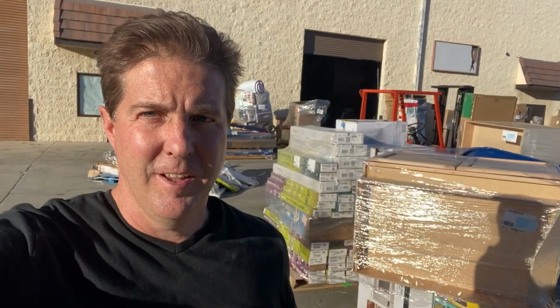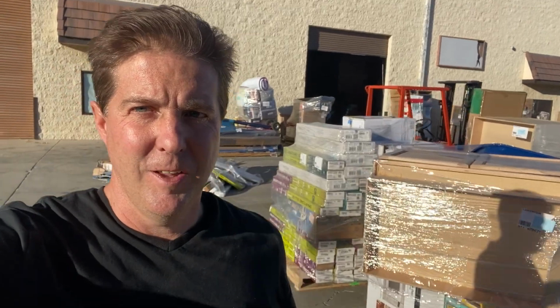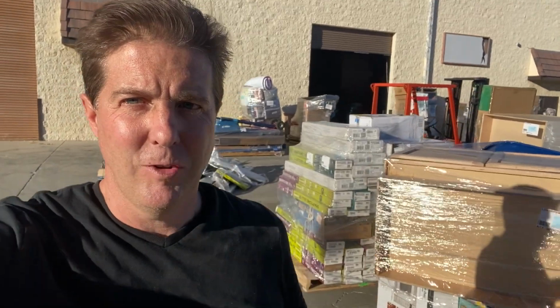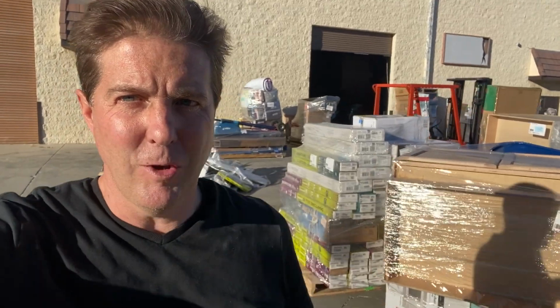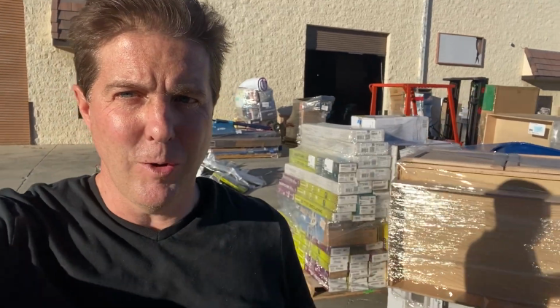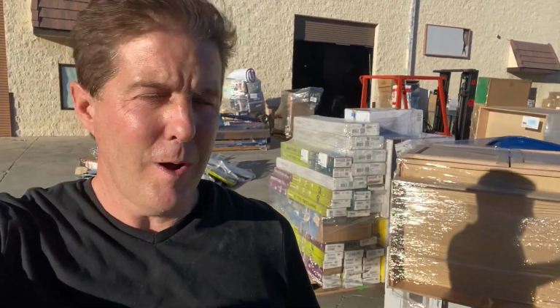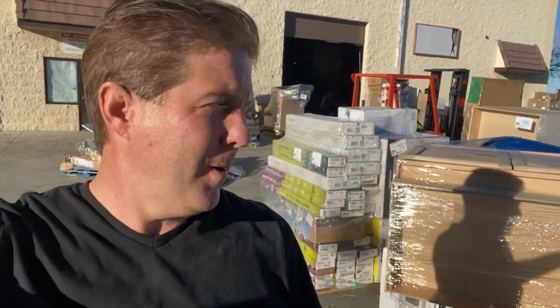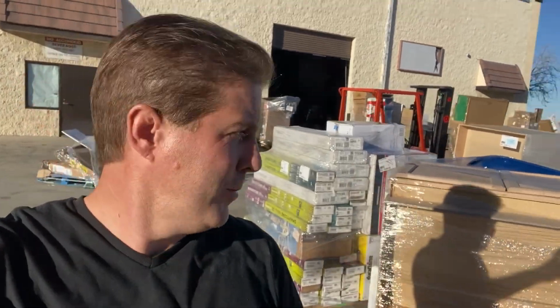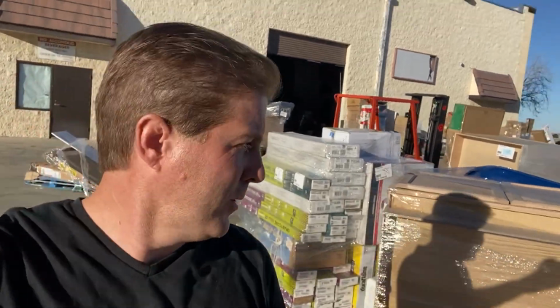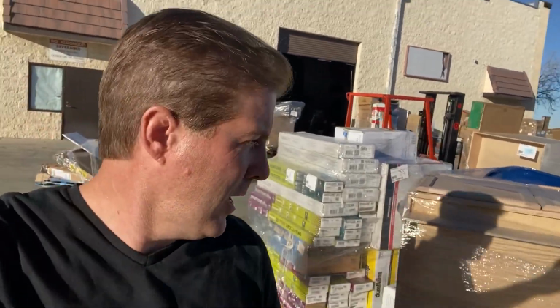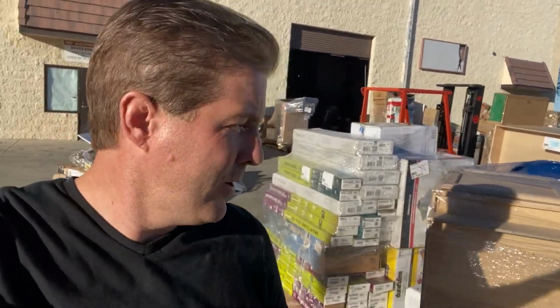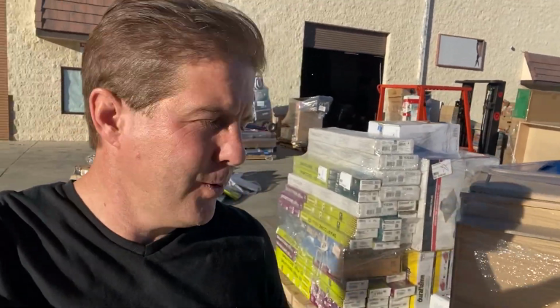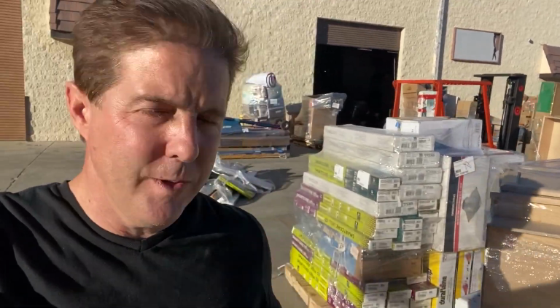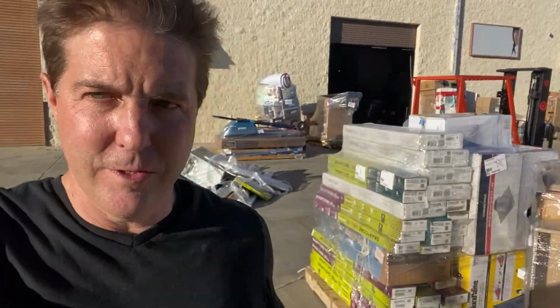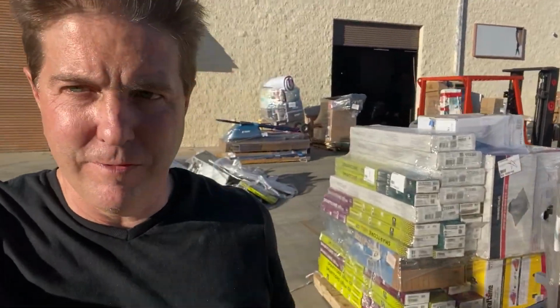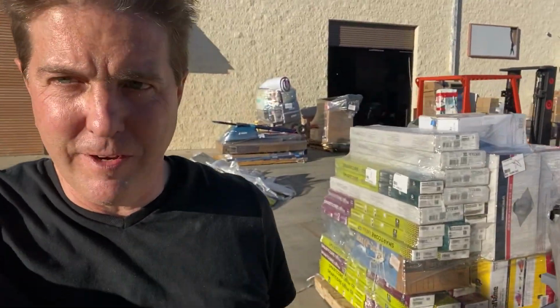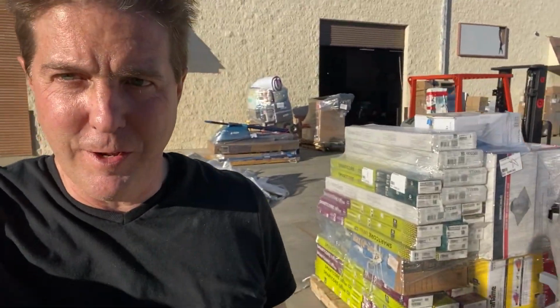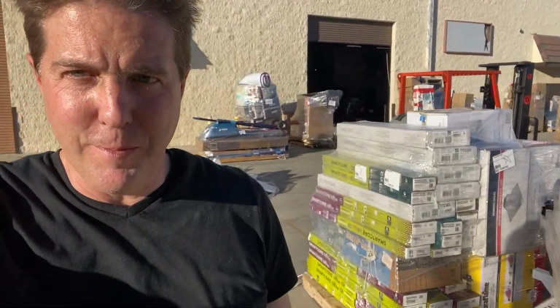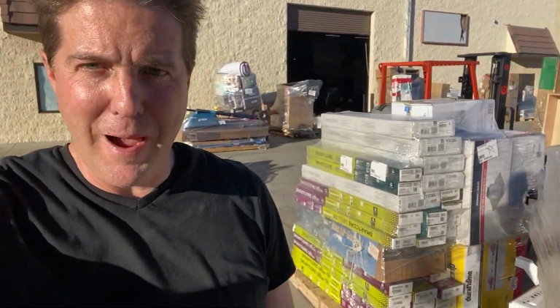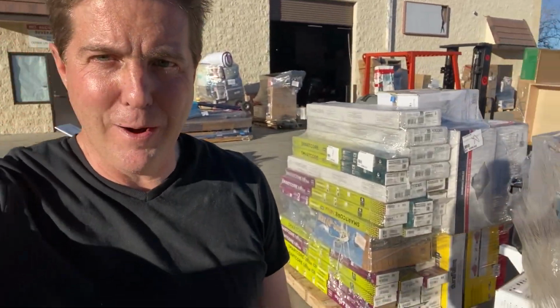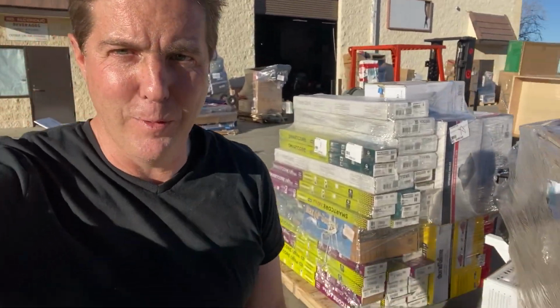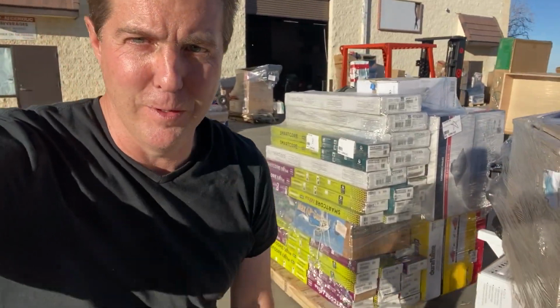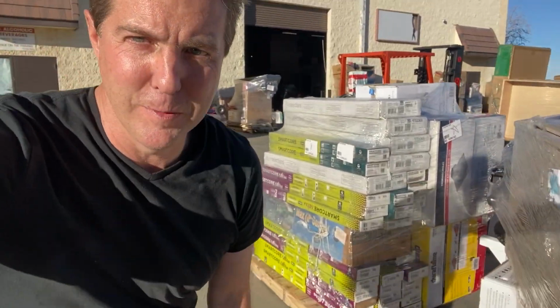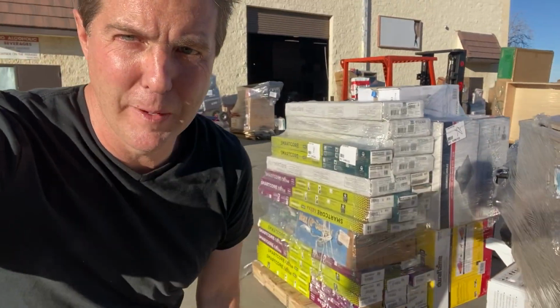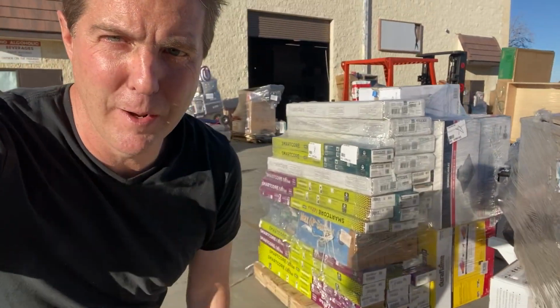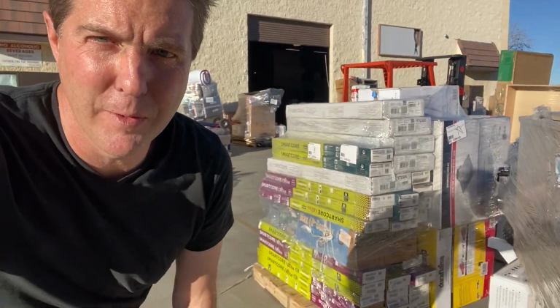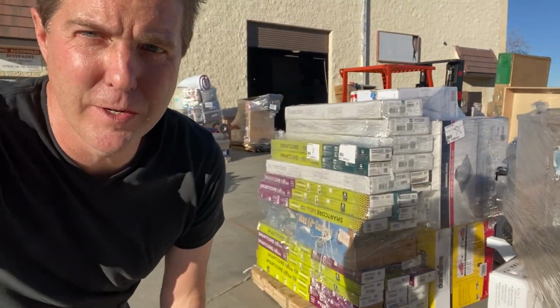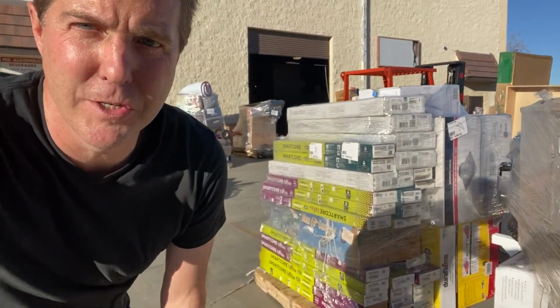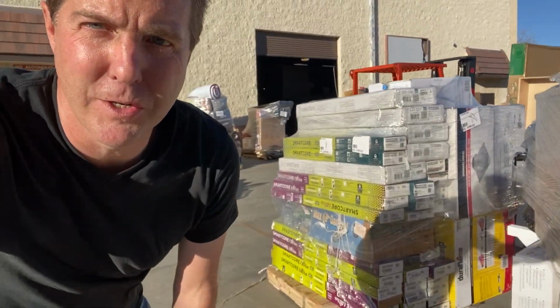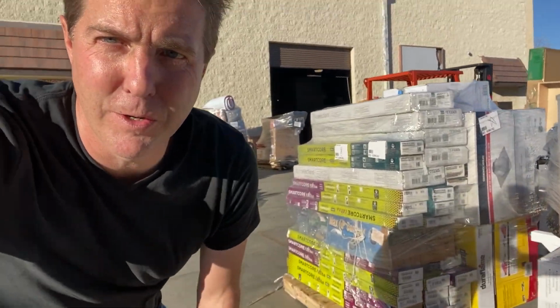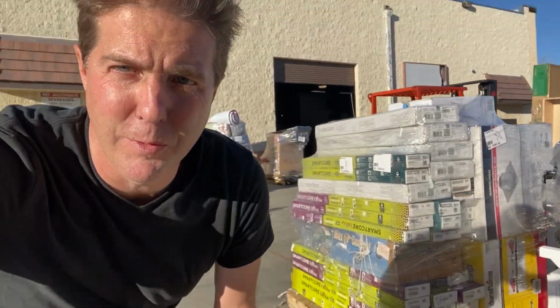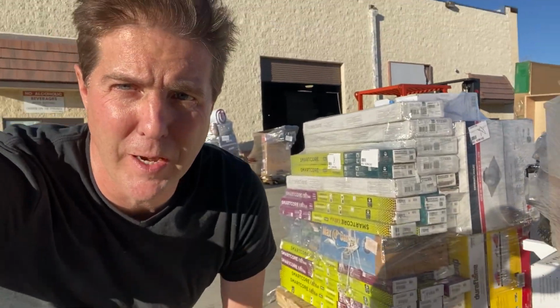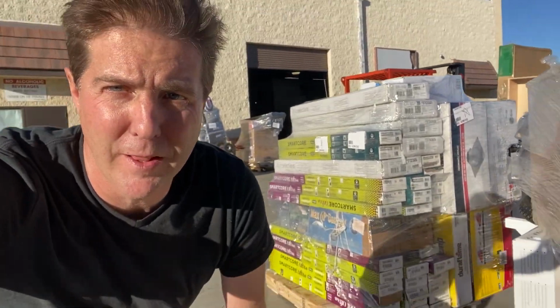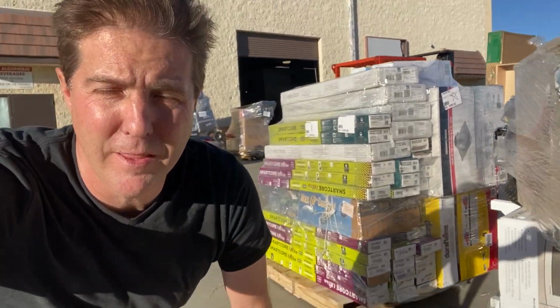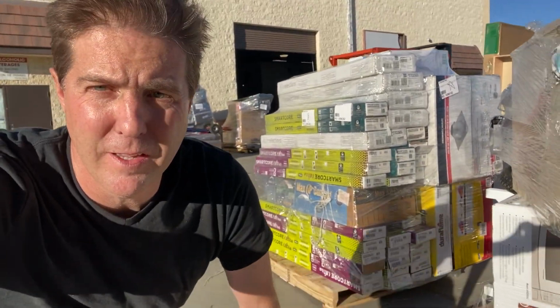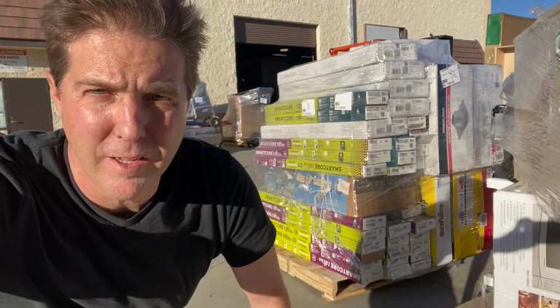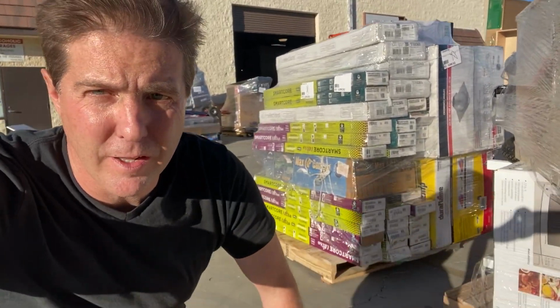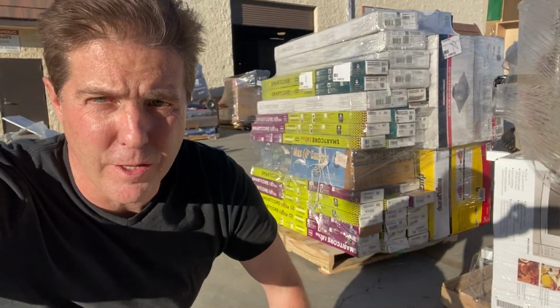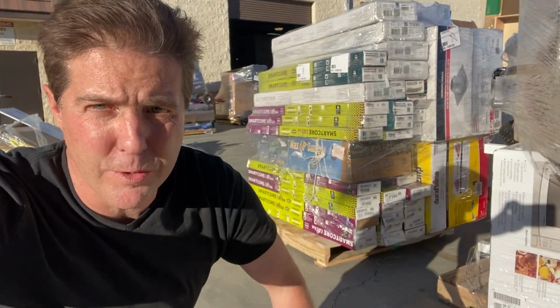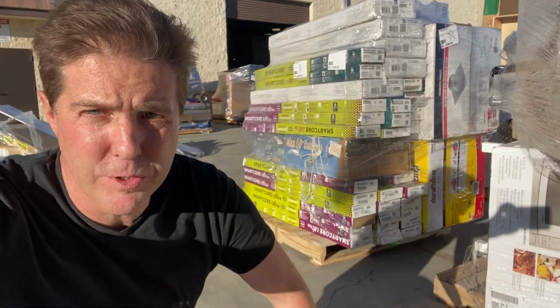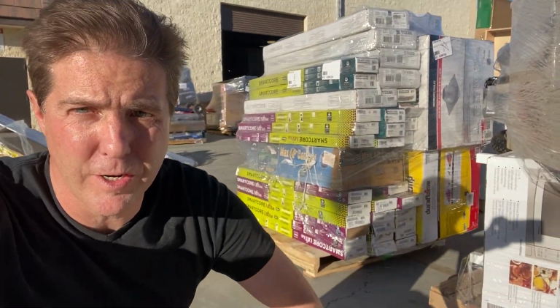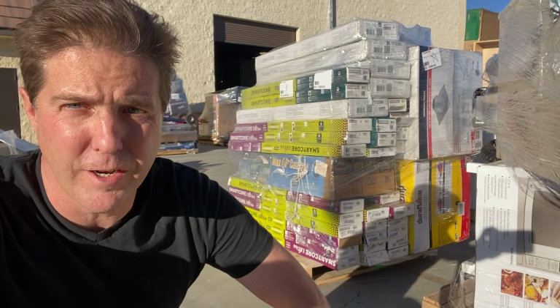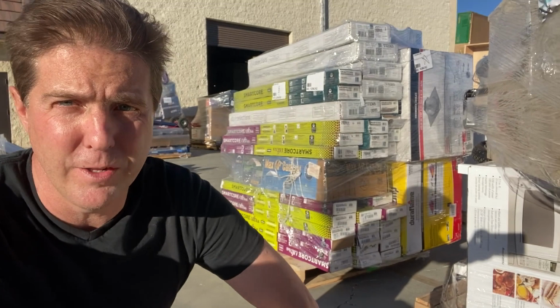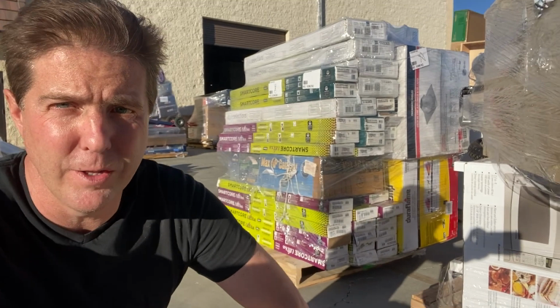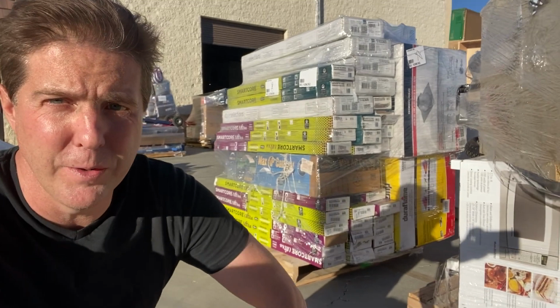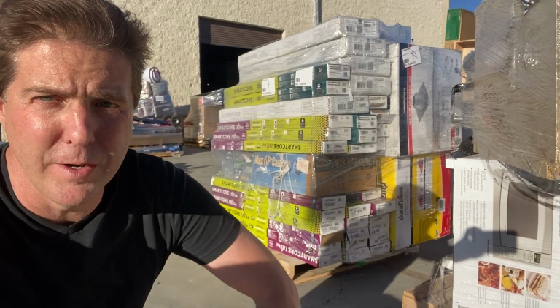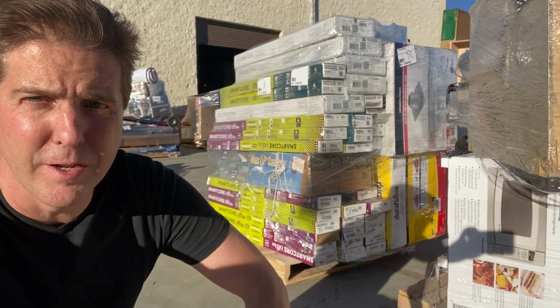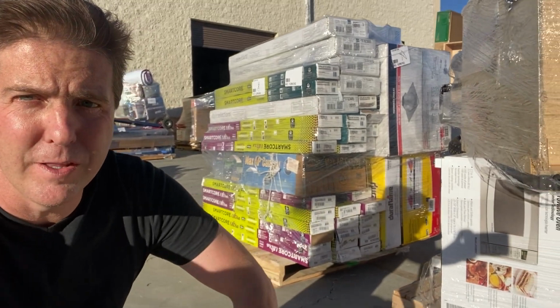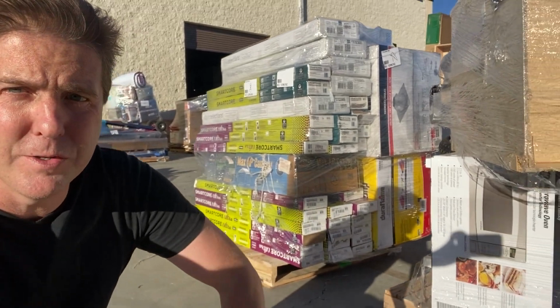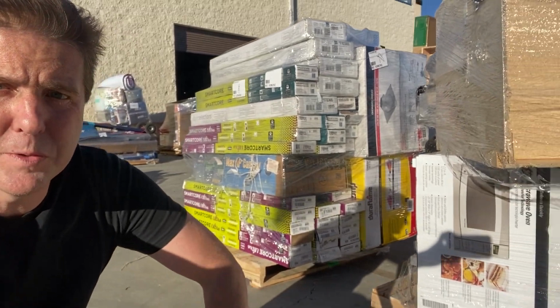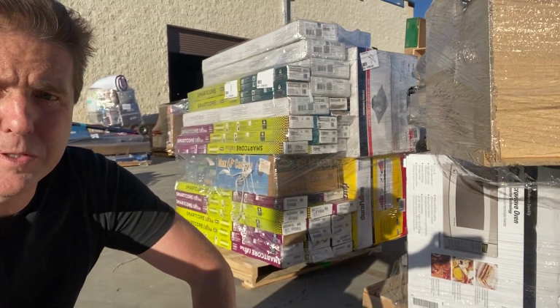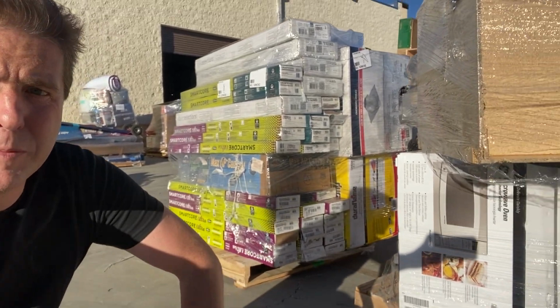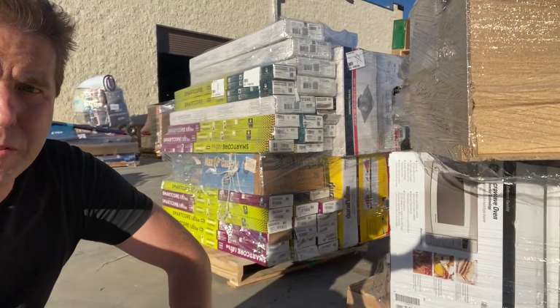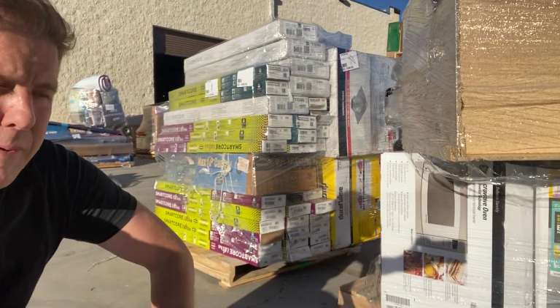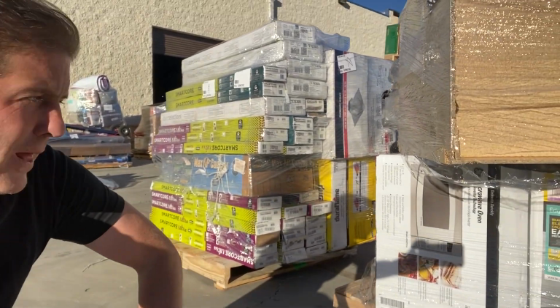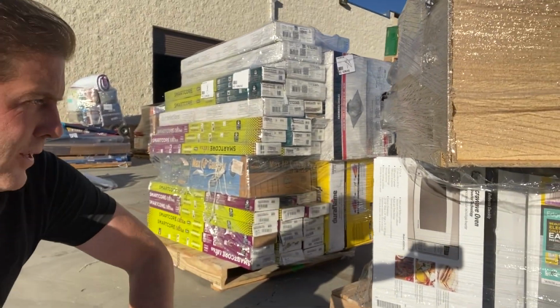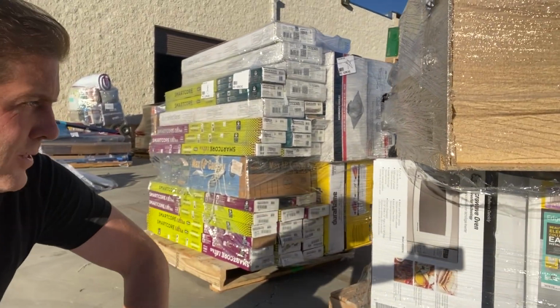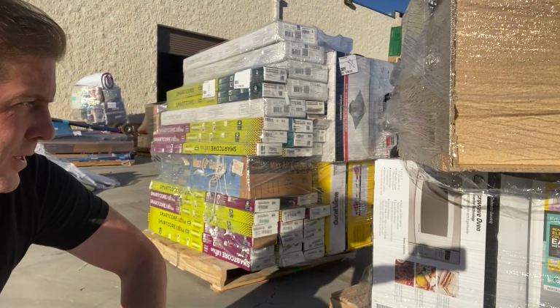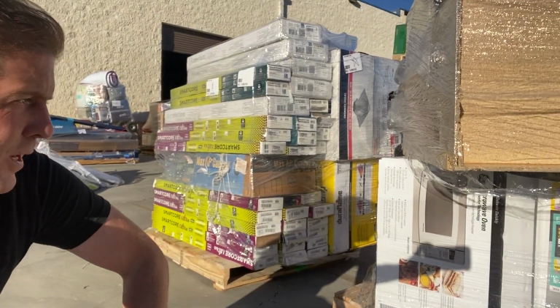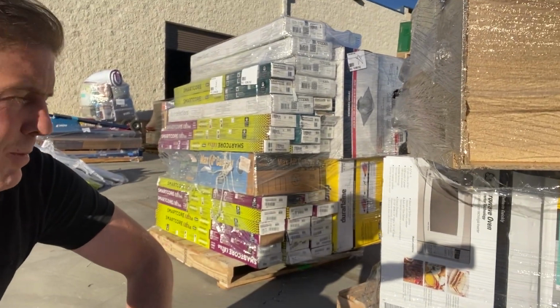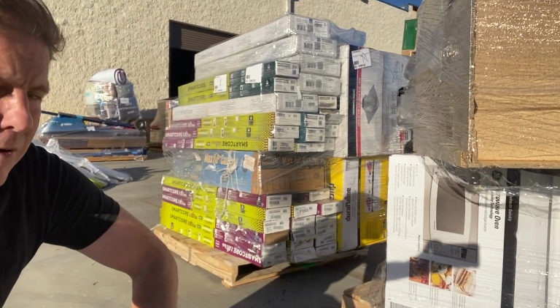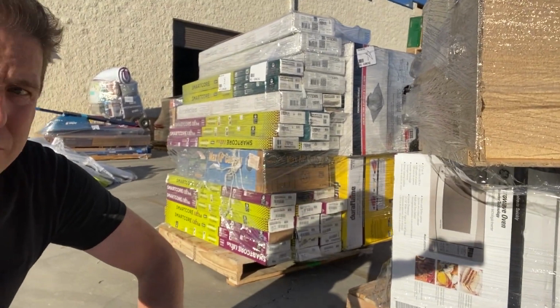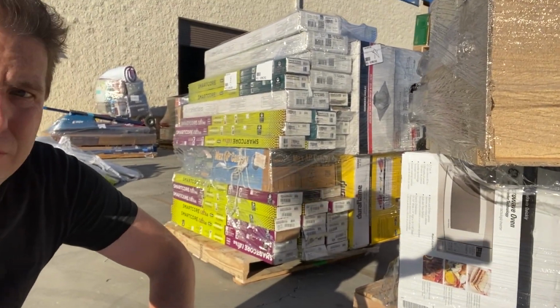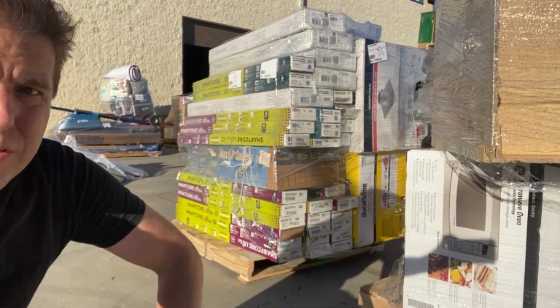I'm kind of doing this video backwards, but I wanted to show you we got the Lowe's truck unloaded and these were some of the pallets that came off of it.